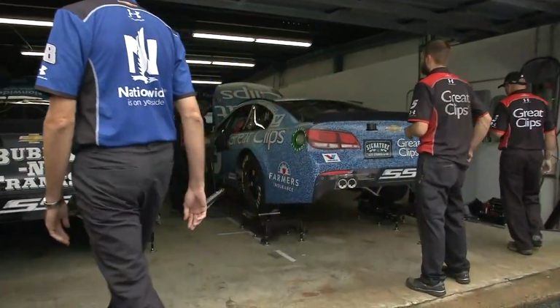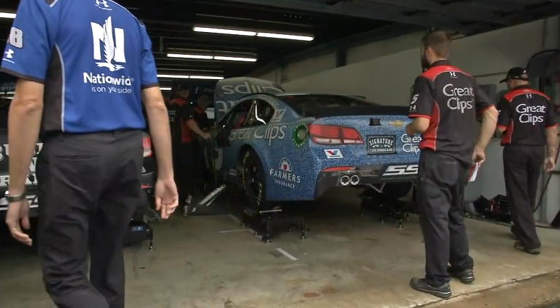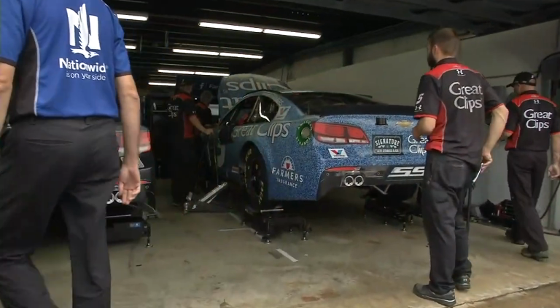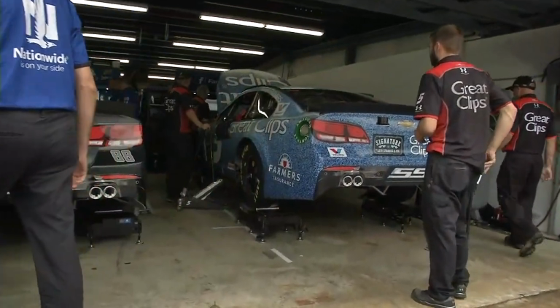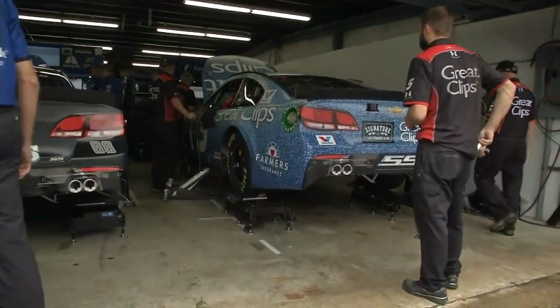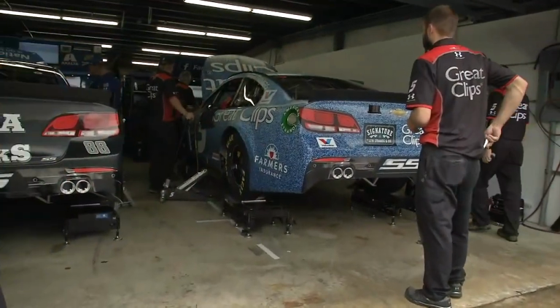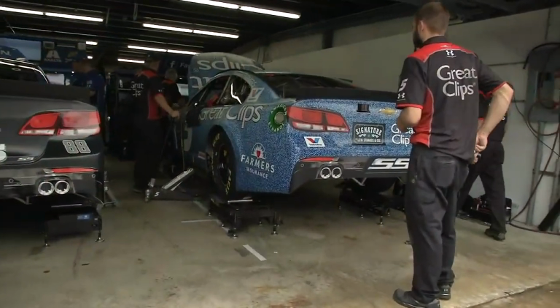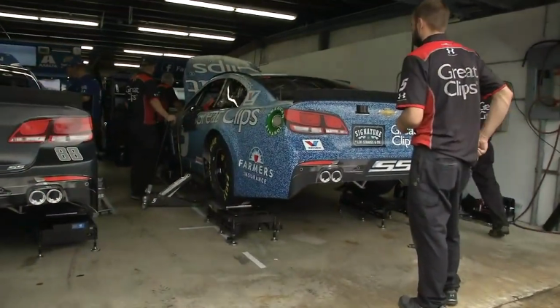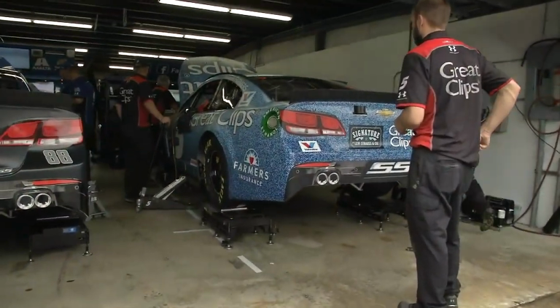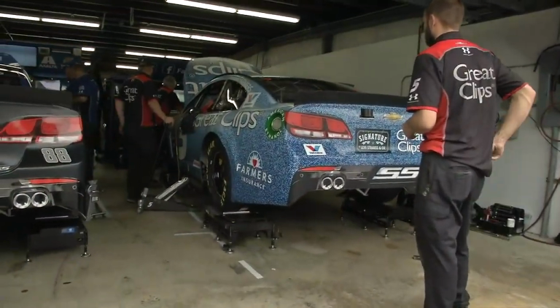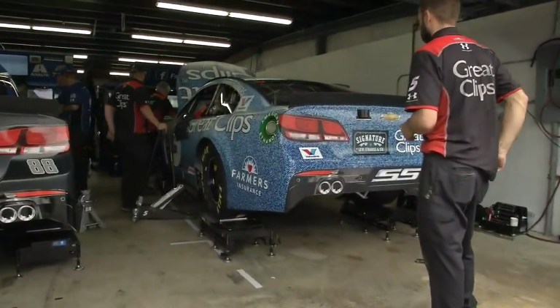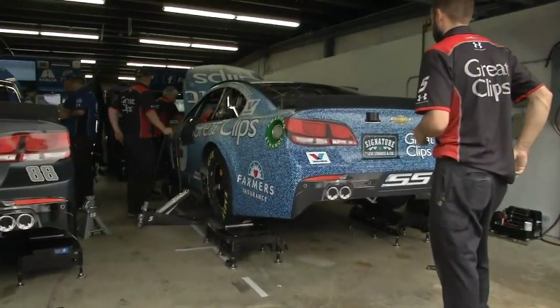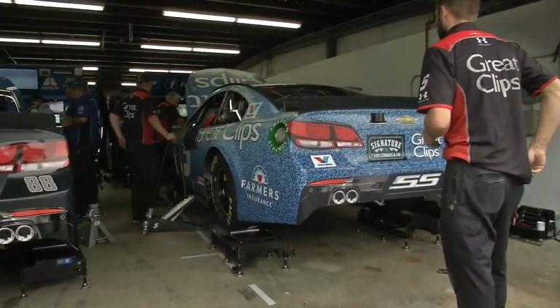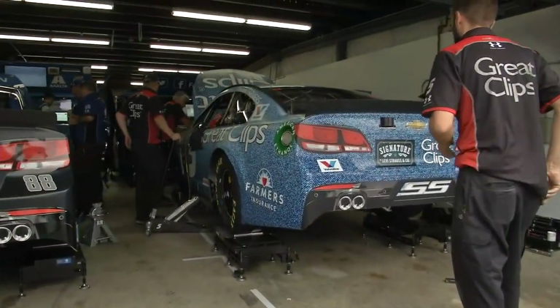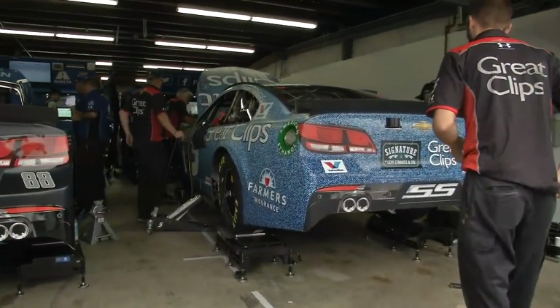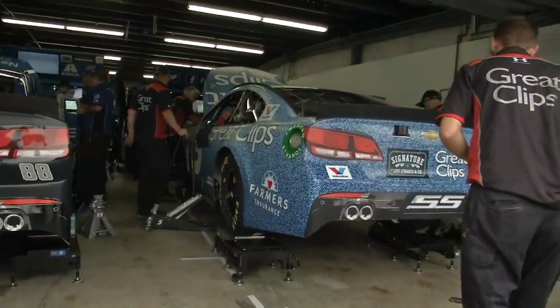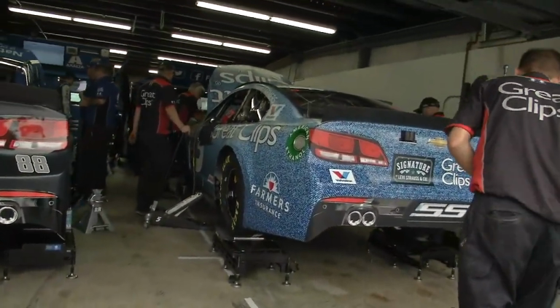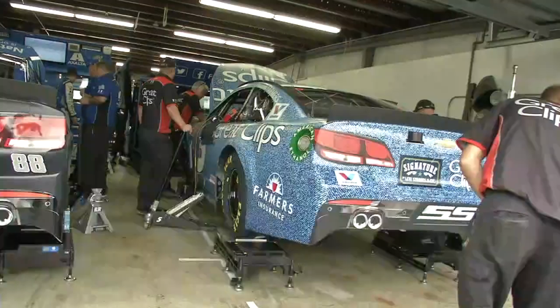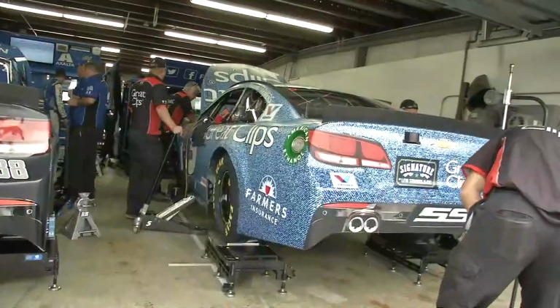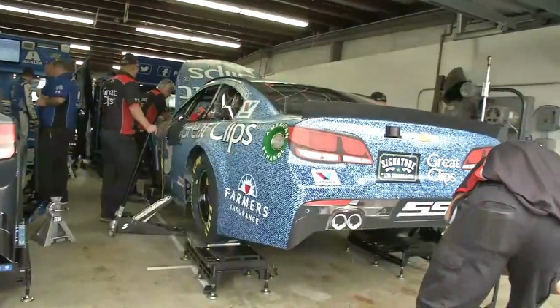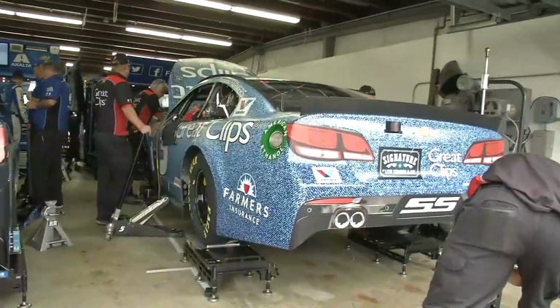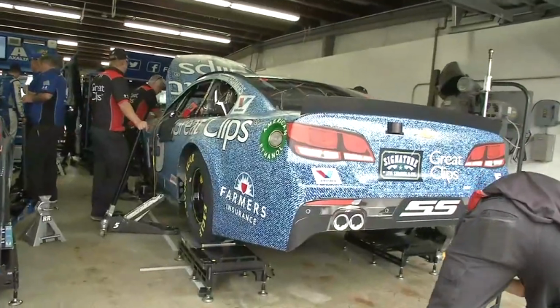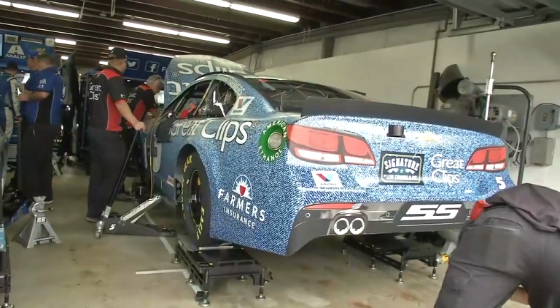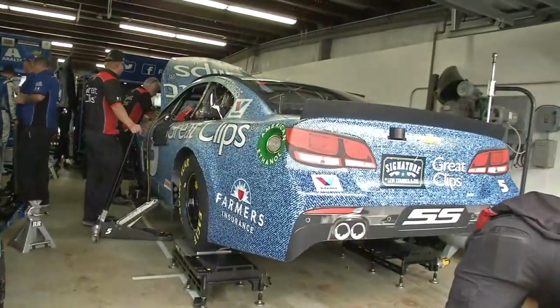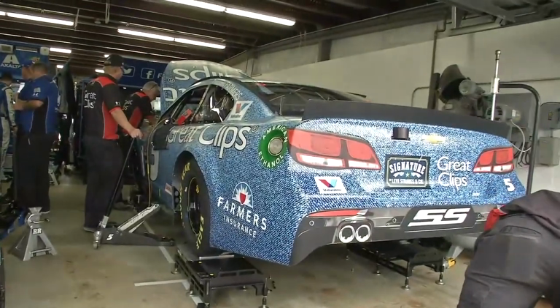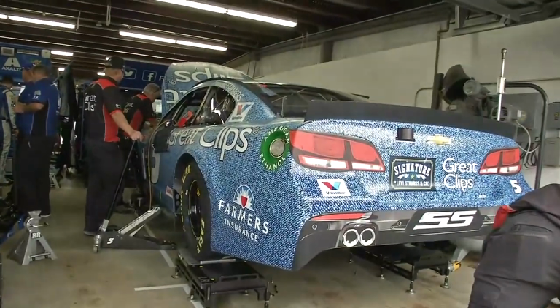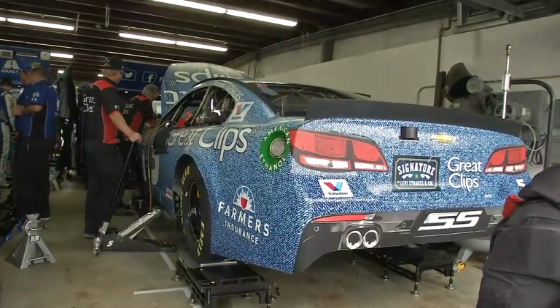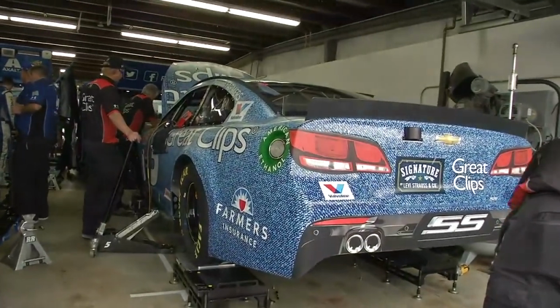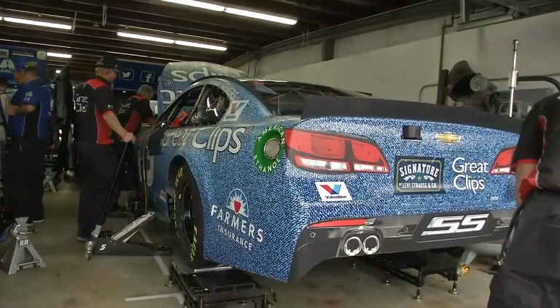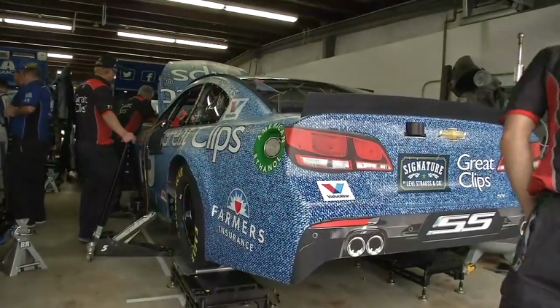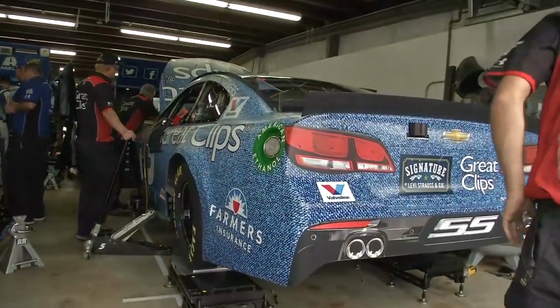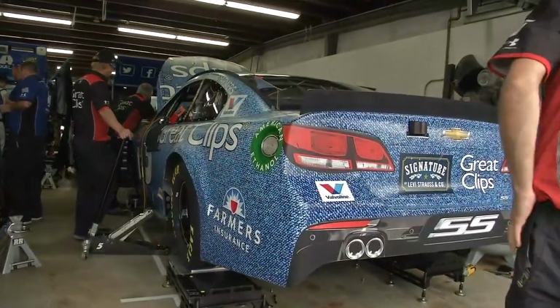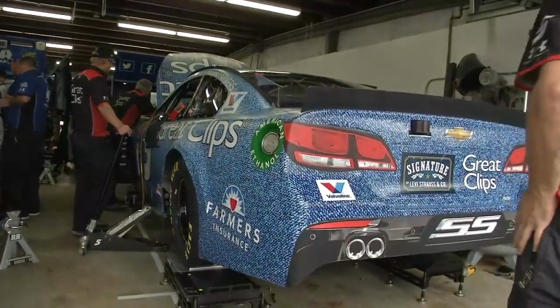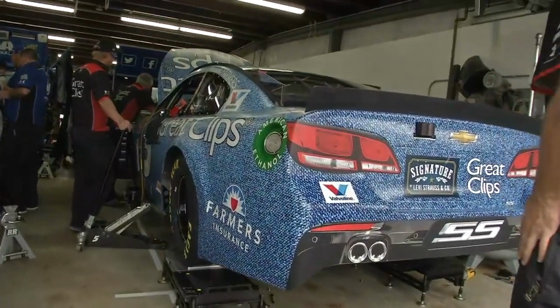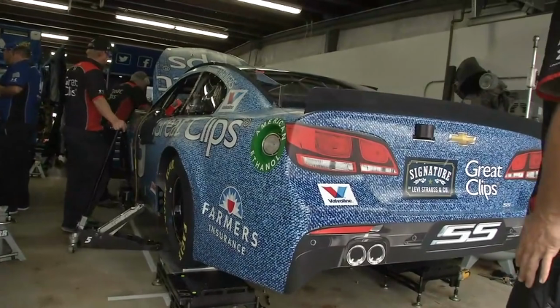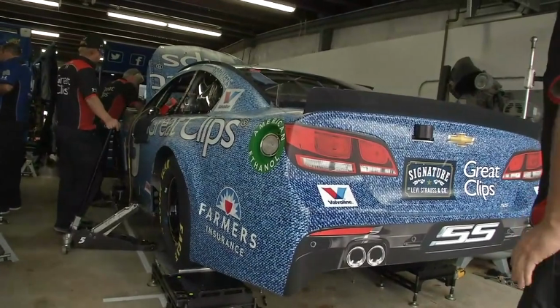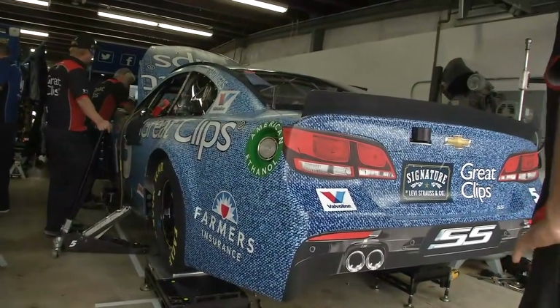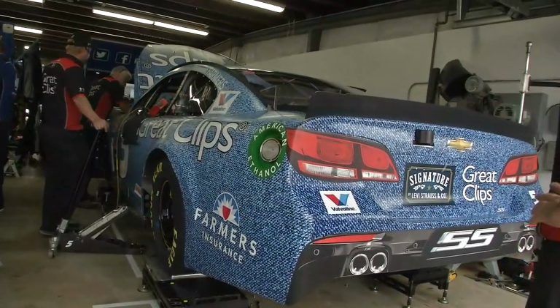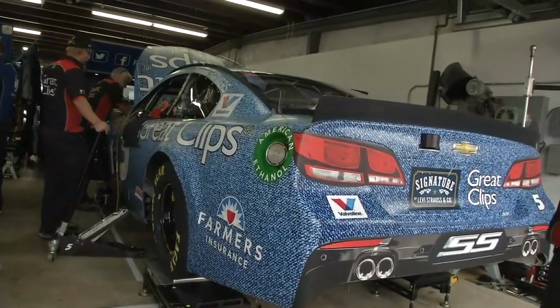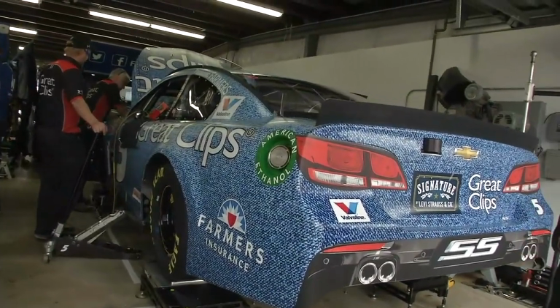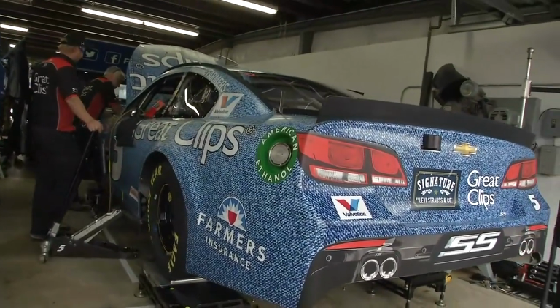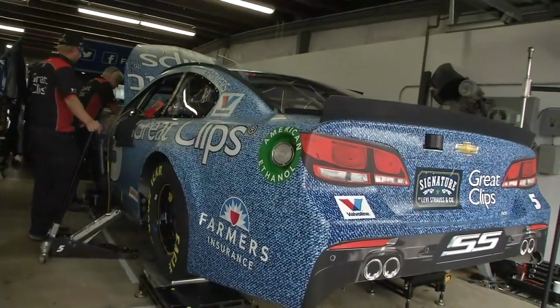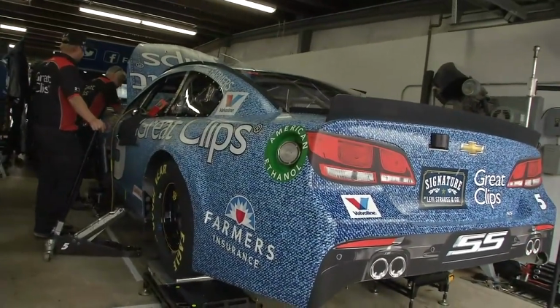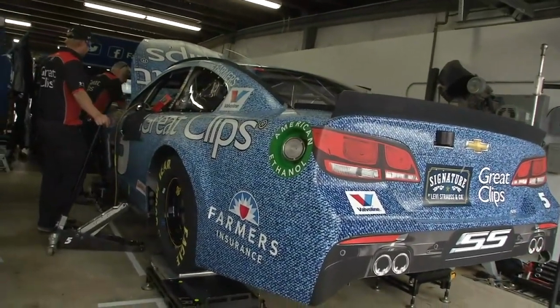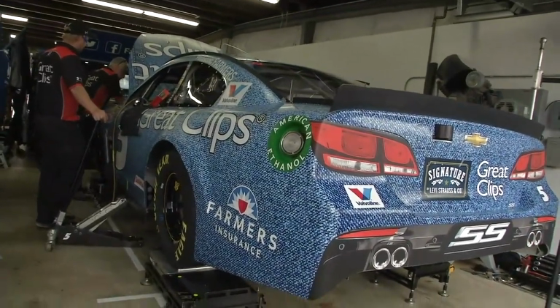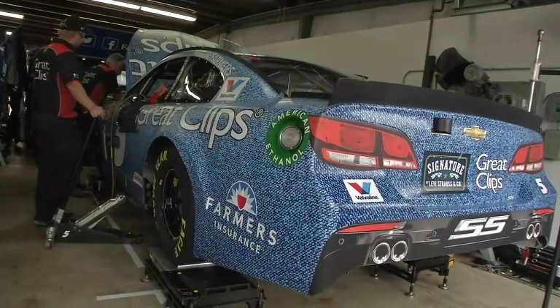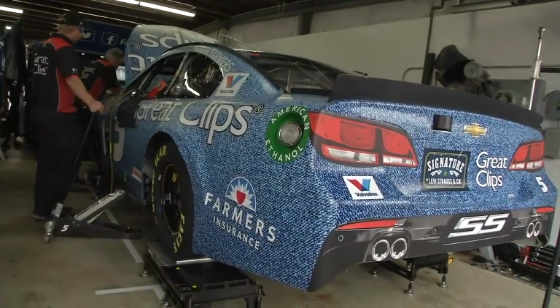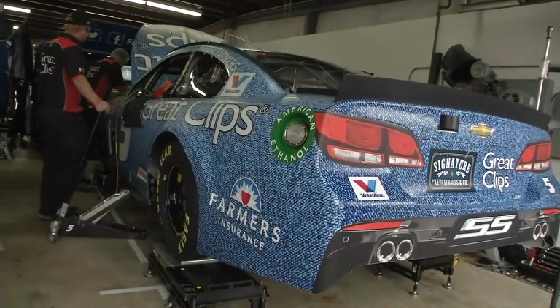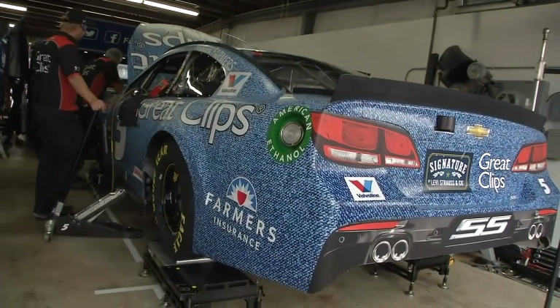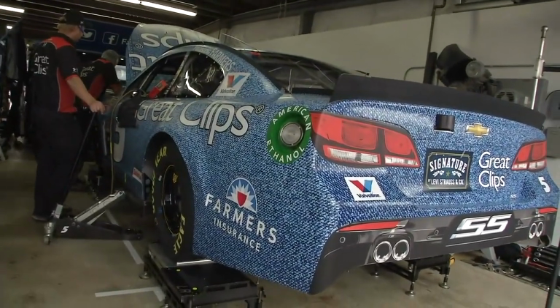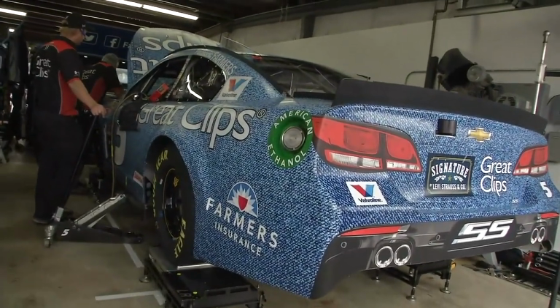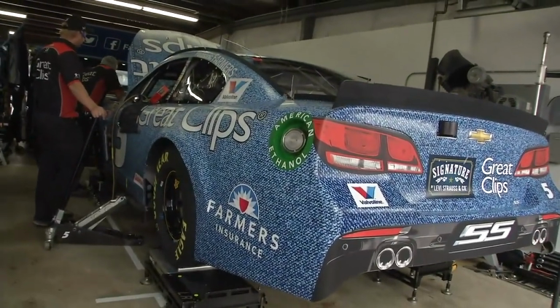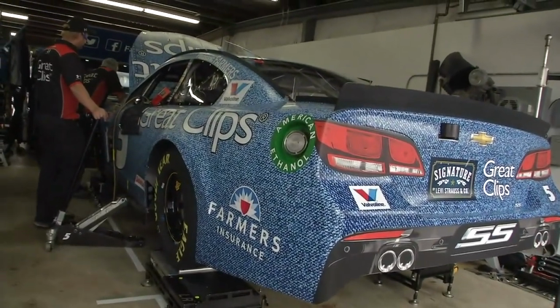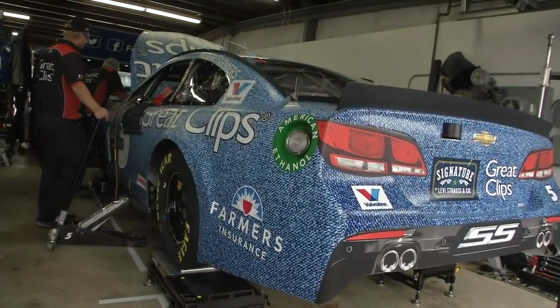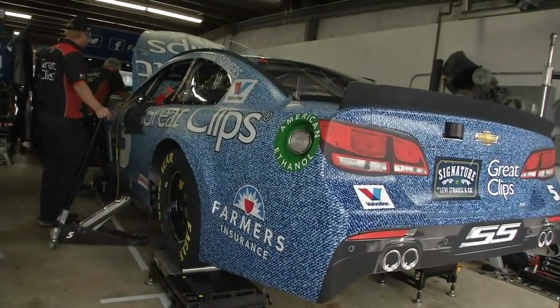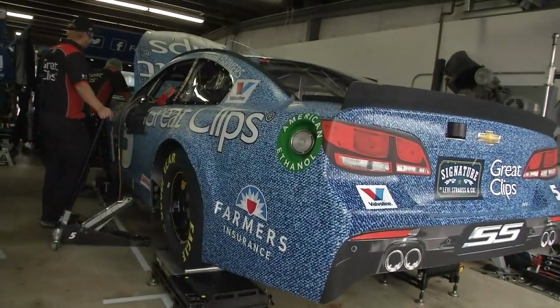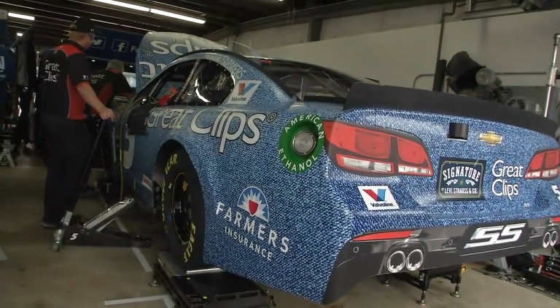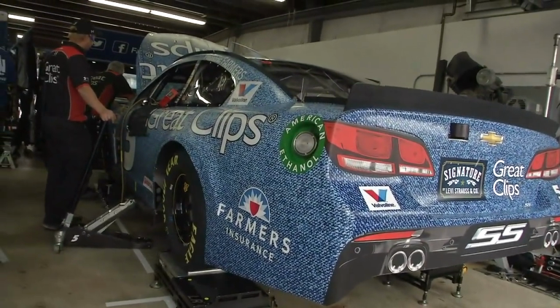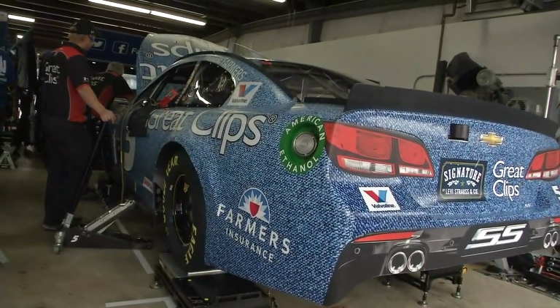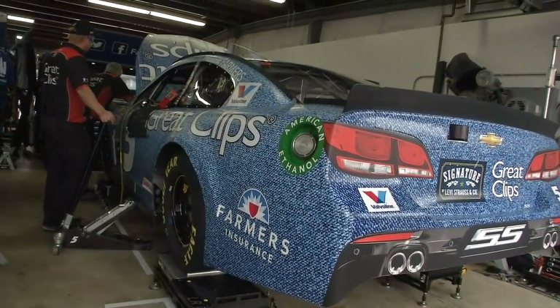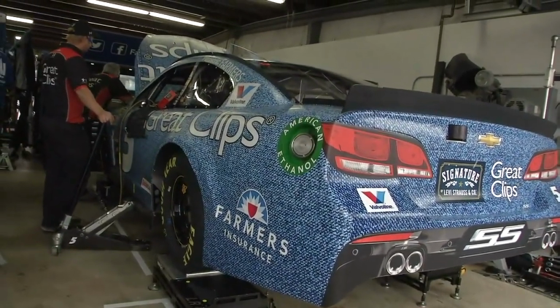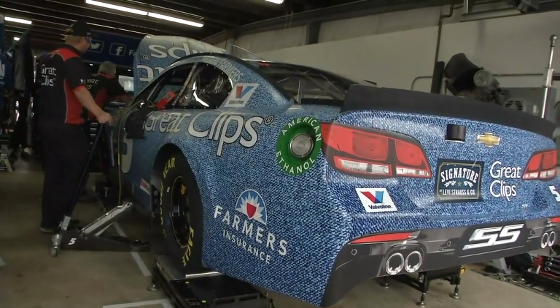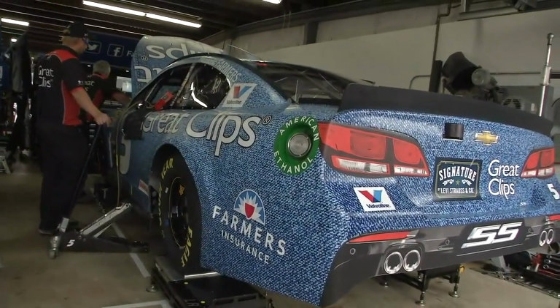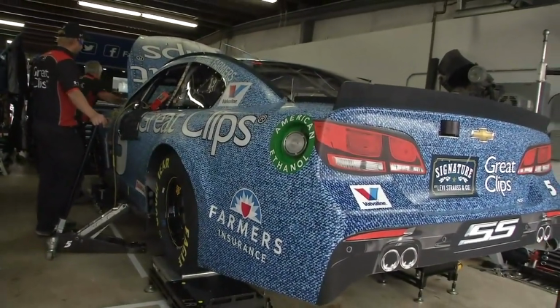A one-time winner here at New Hampshire Motor Speedway - Casey Kahne in the number 5 Great Clips machine.